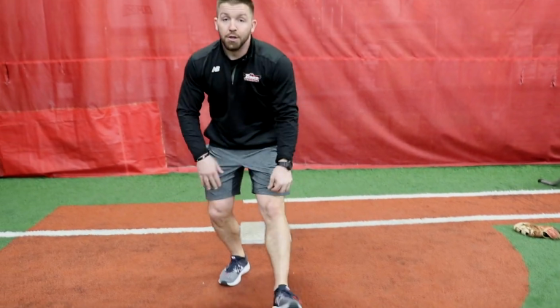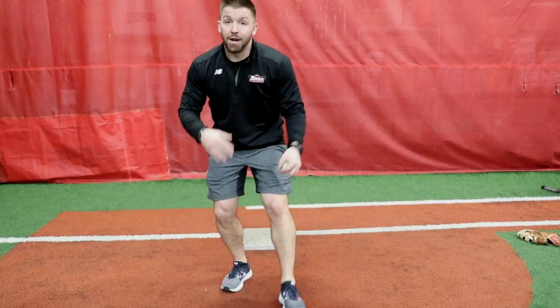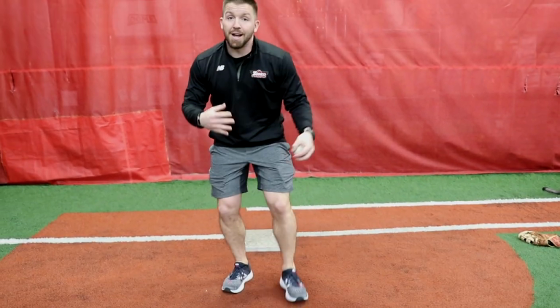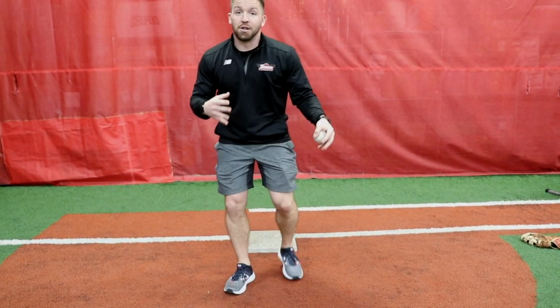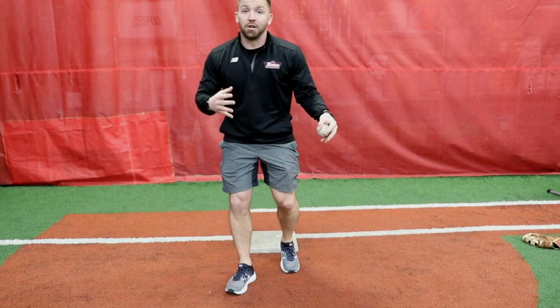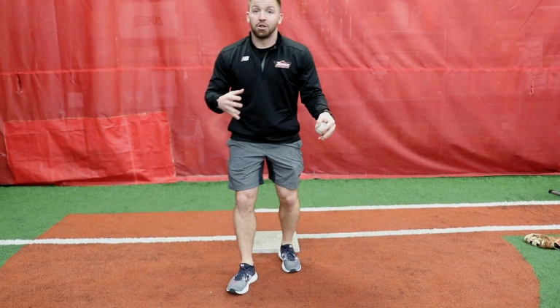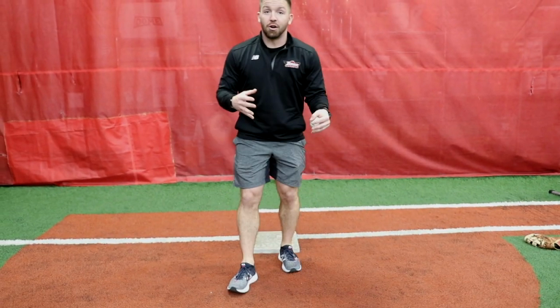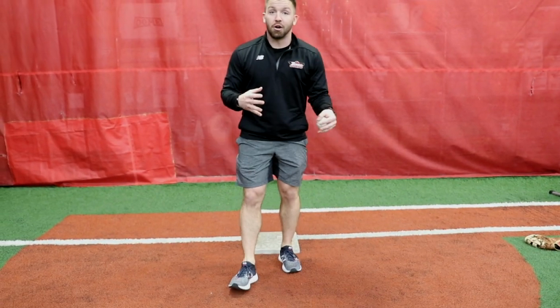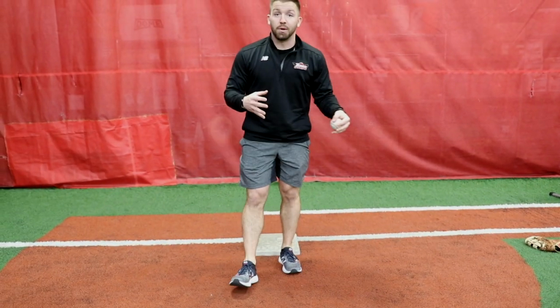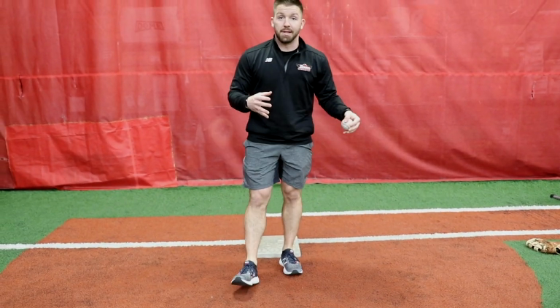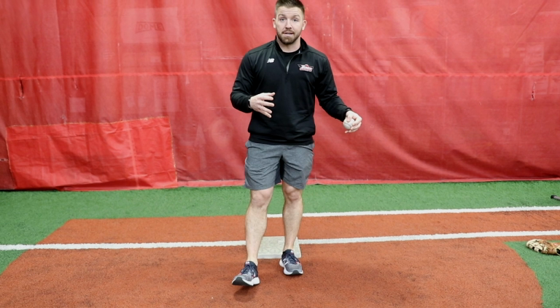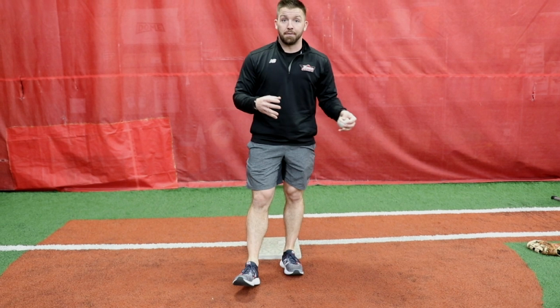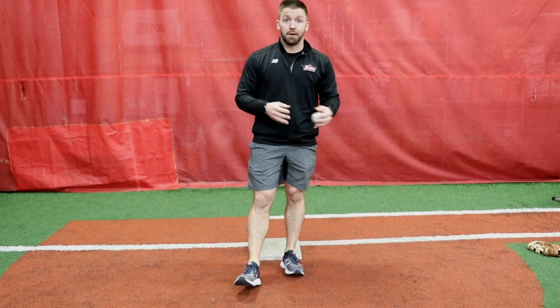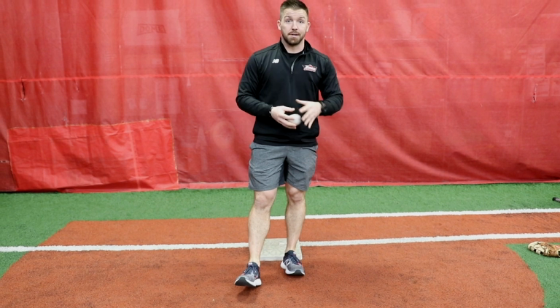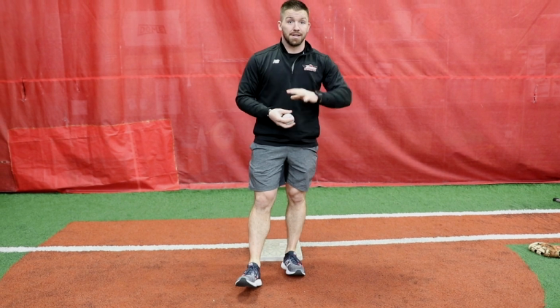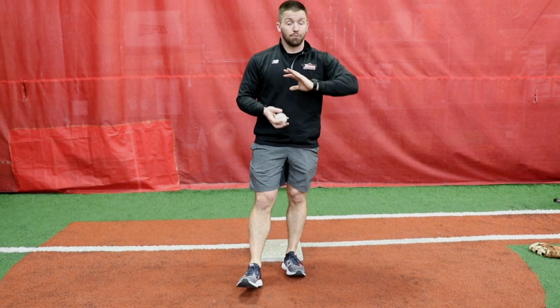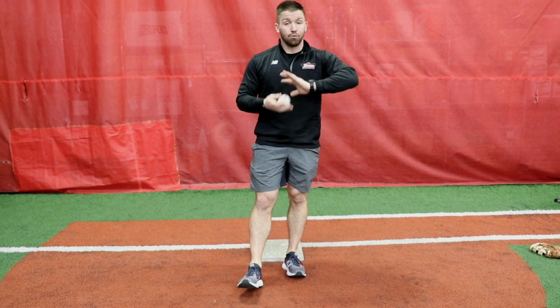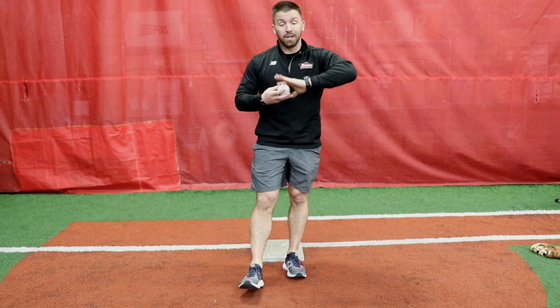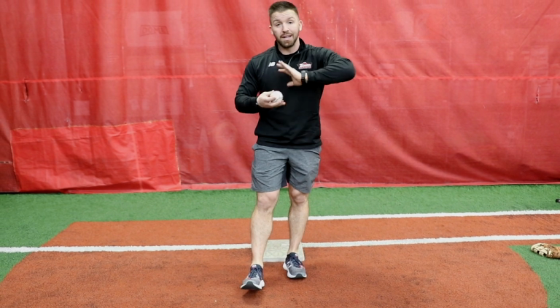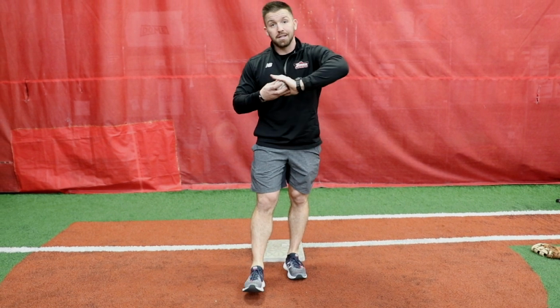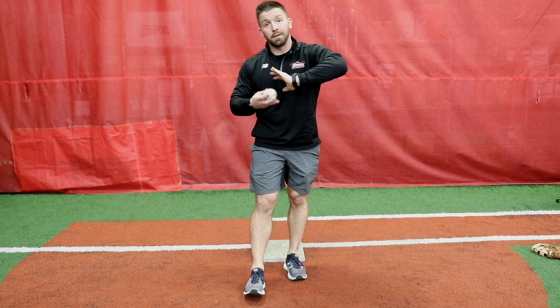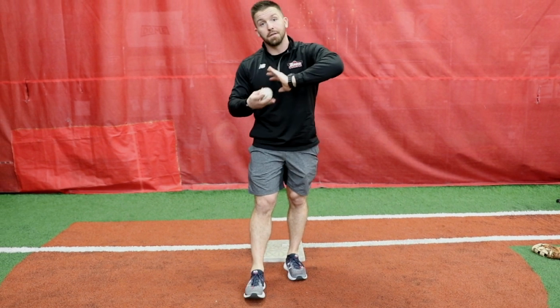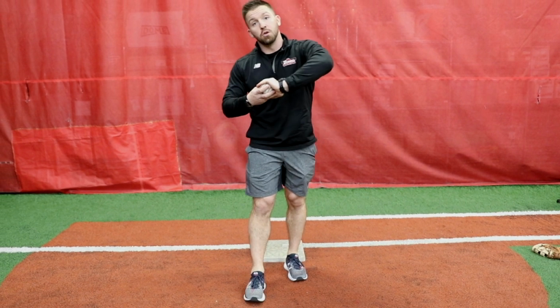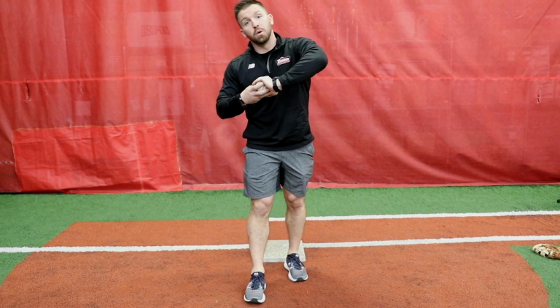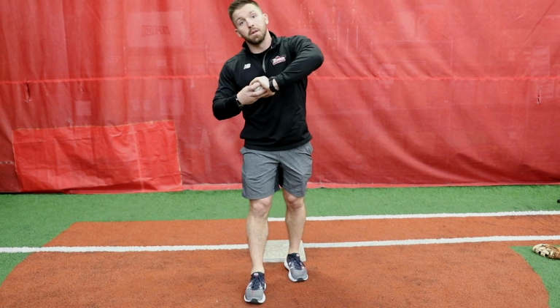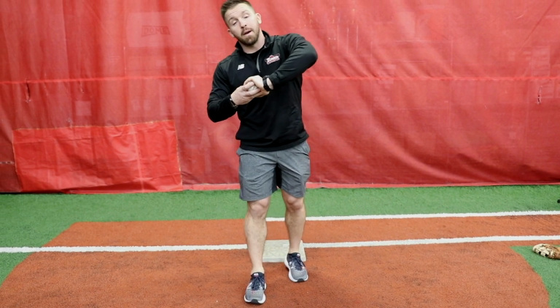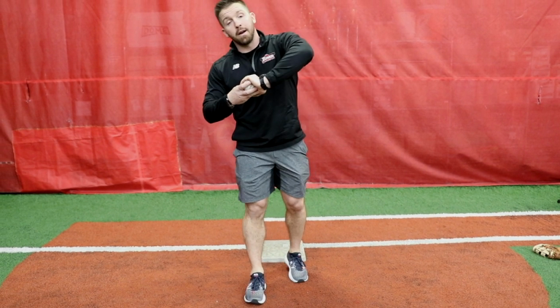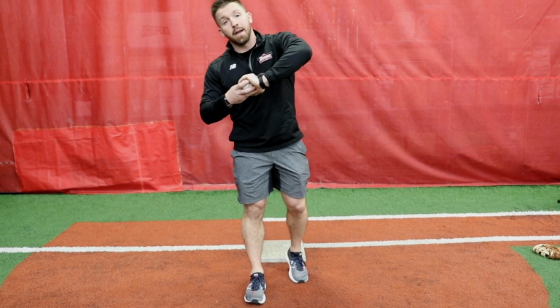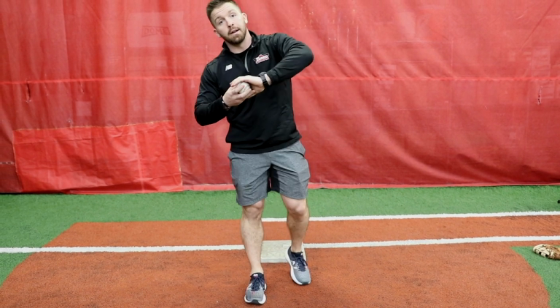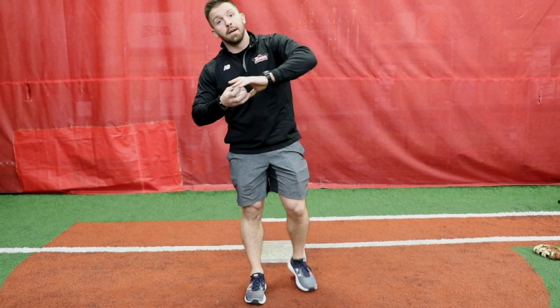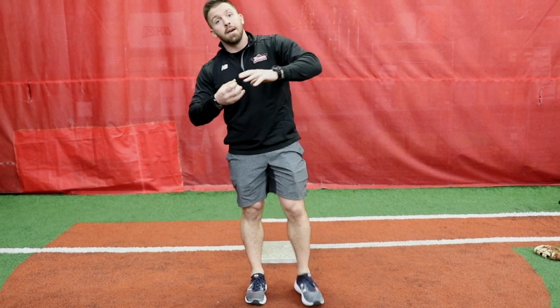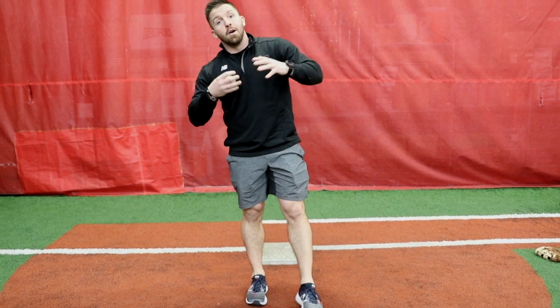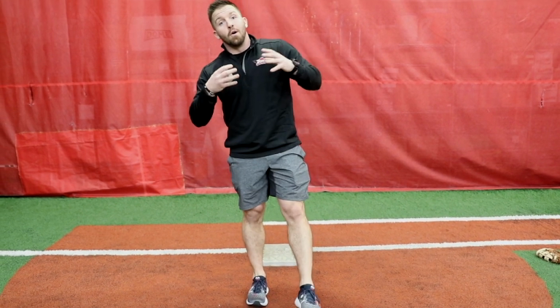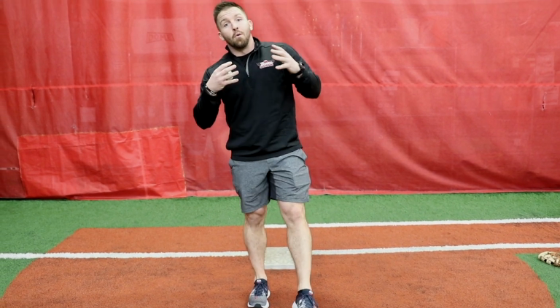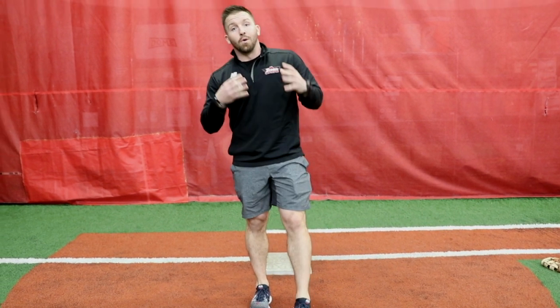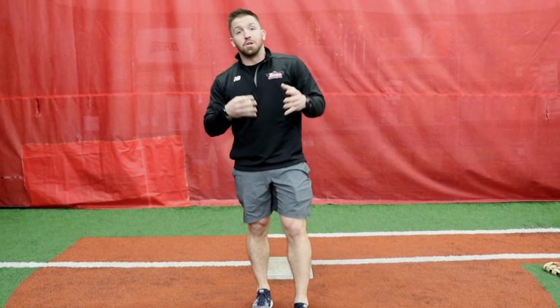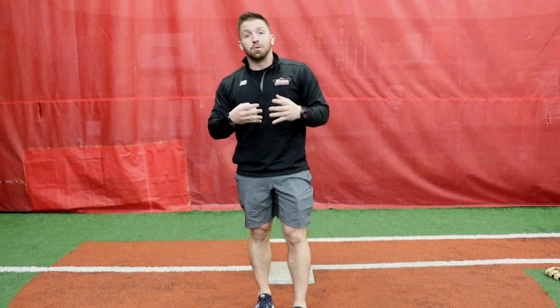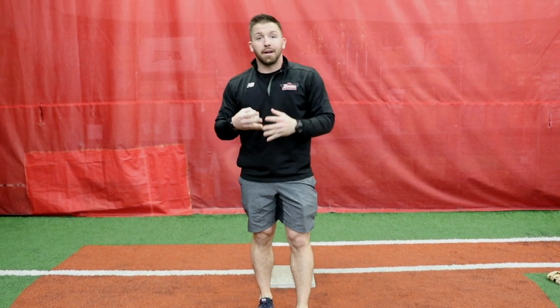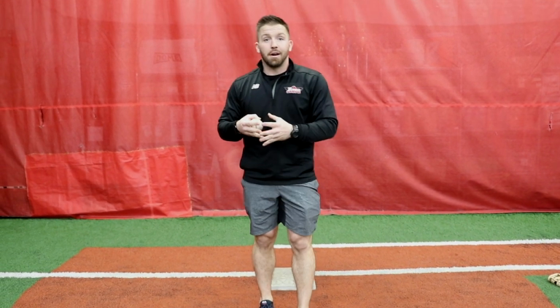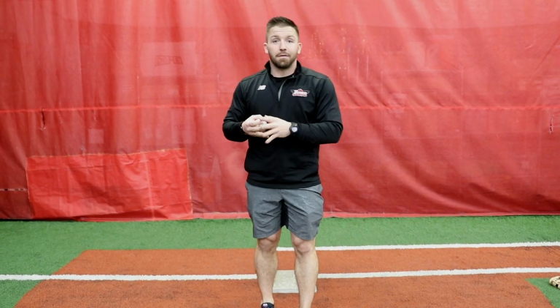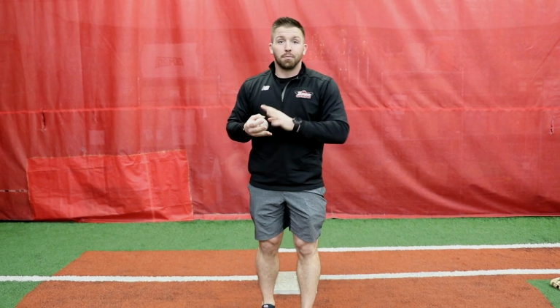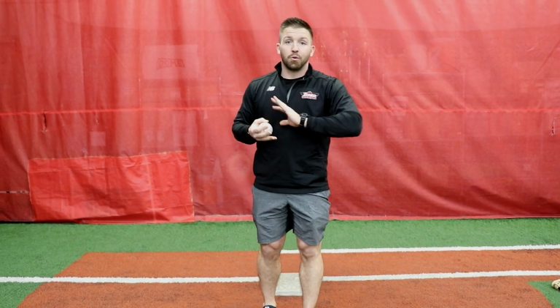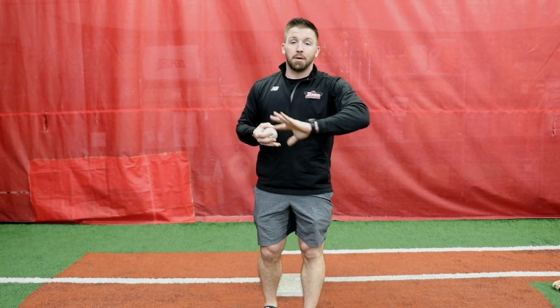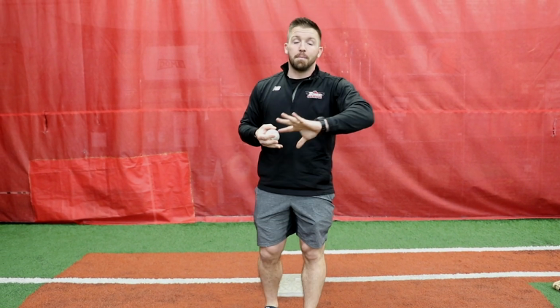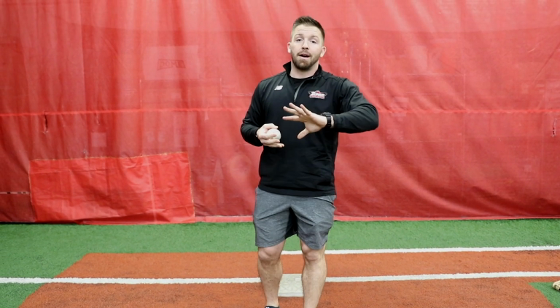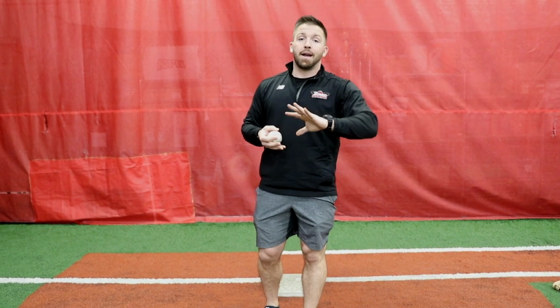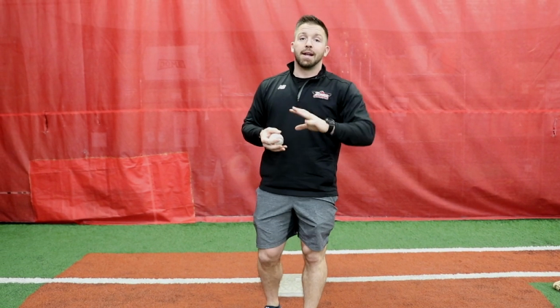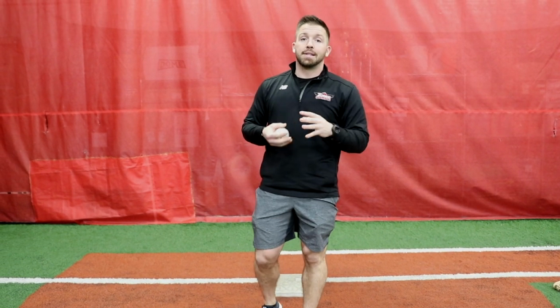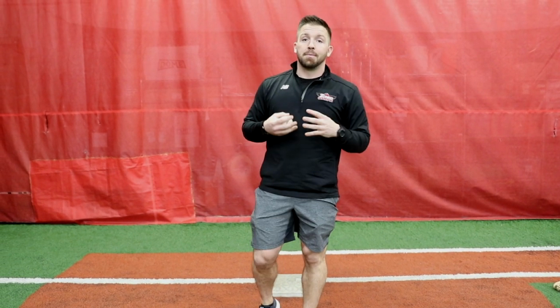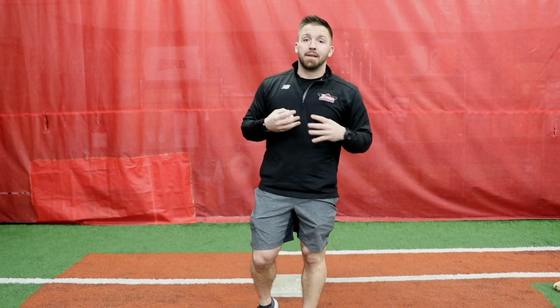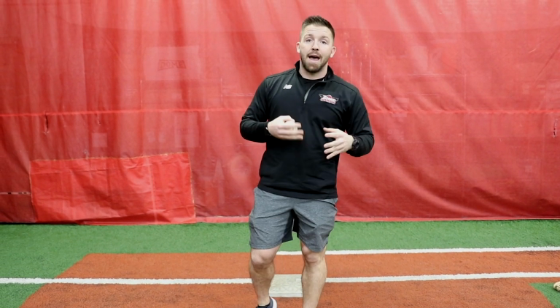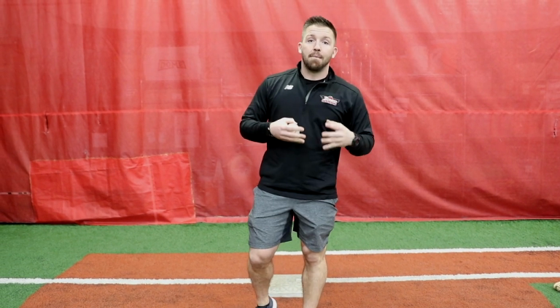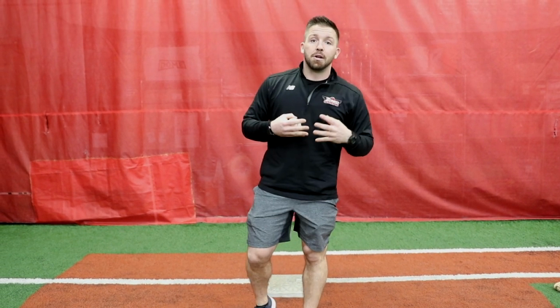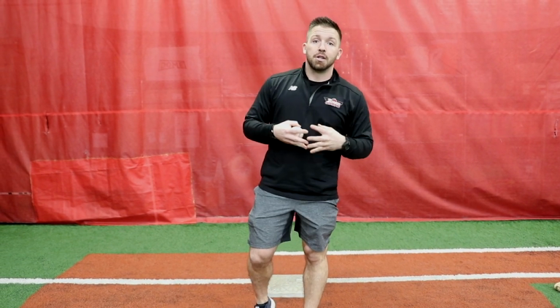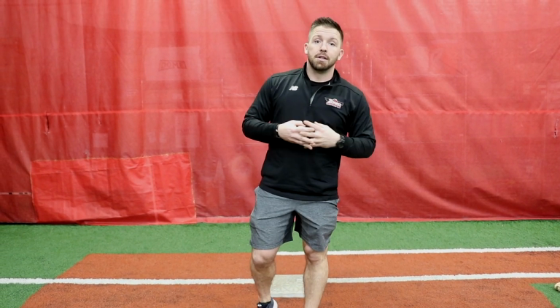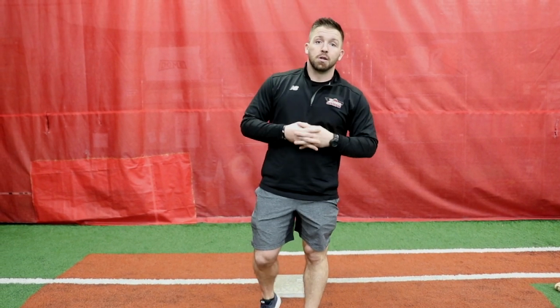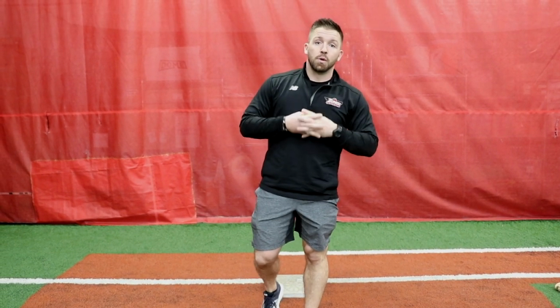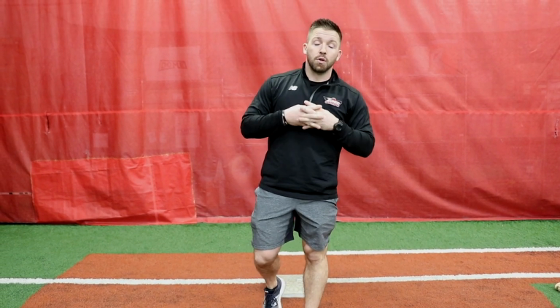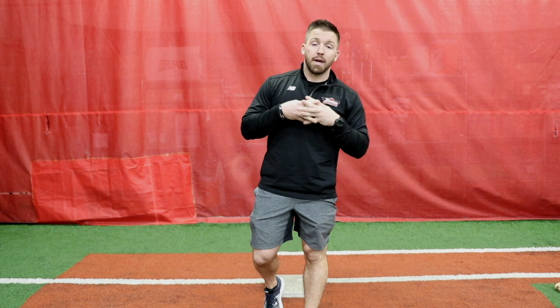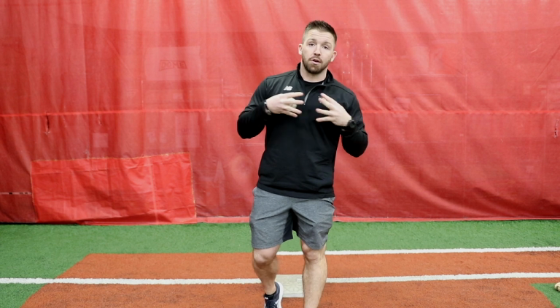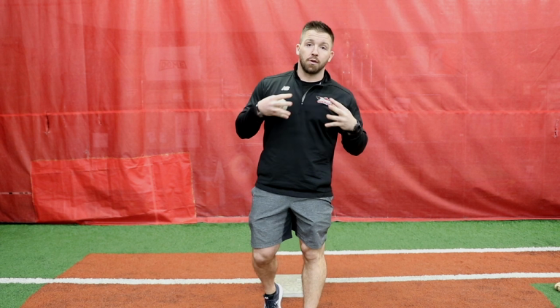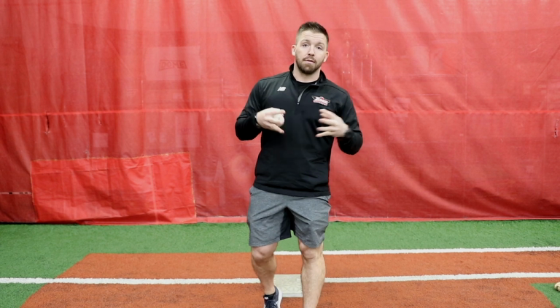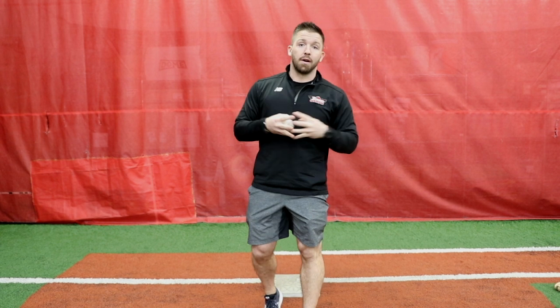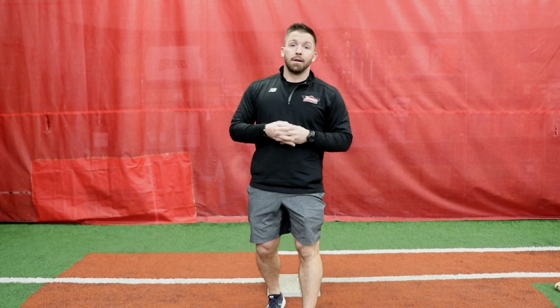You guys are gonna struggle with this at first — it's really tough to do with the bare hand. But once you get comfortable with the bare hand, it's gonna be that much easier when you get your glove on.